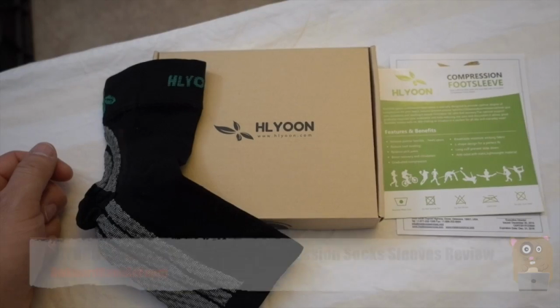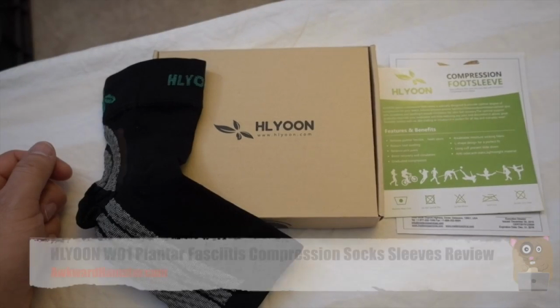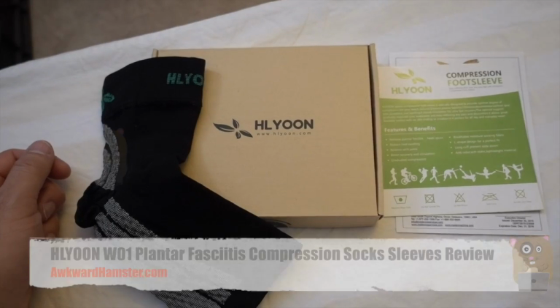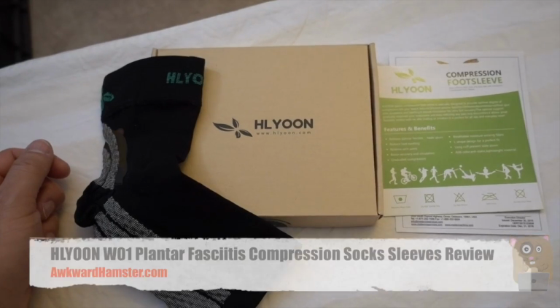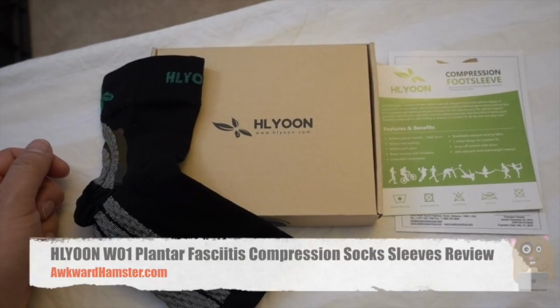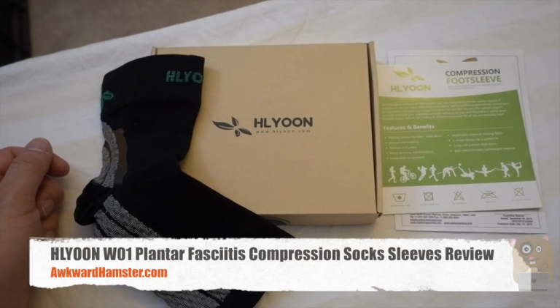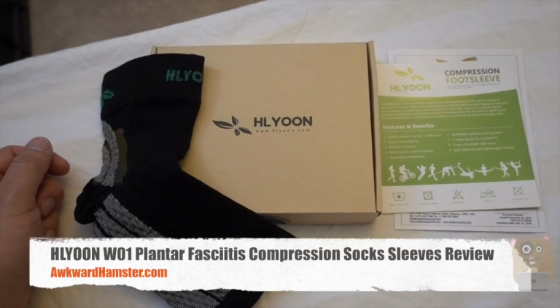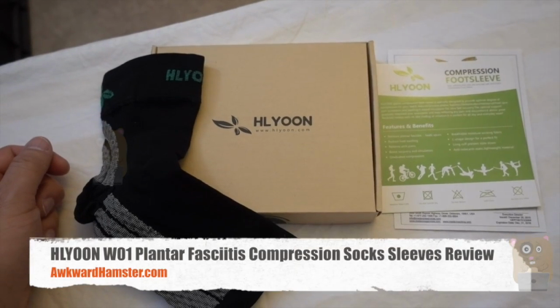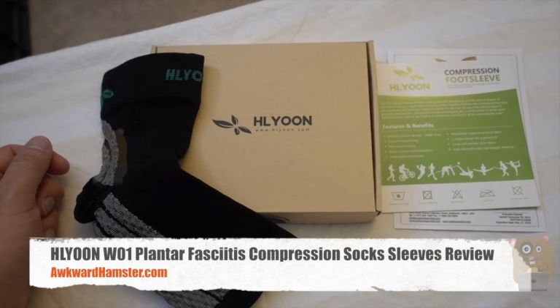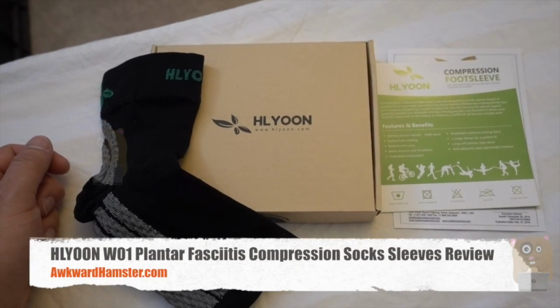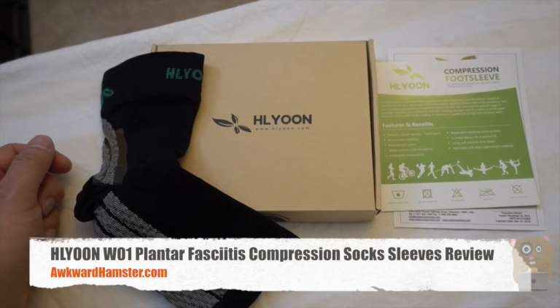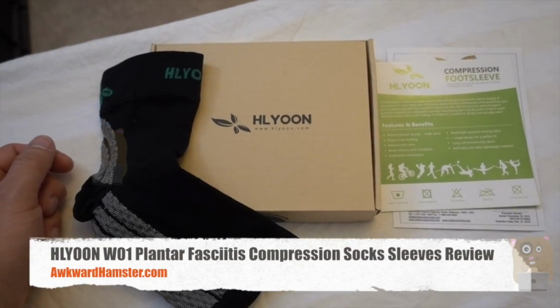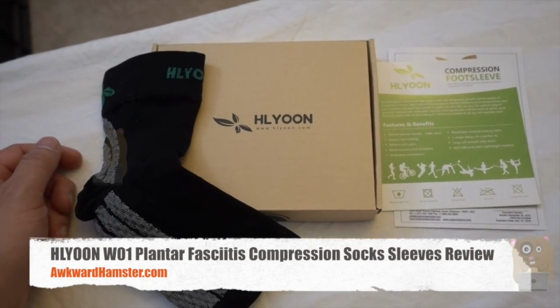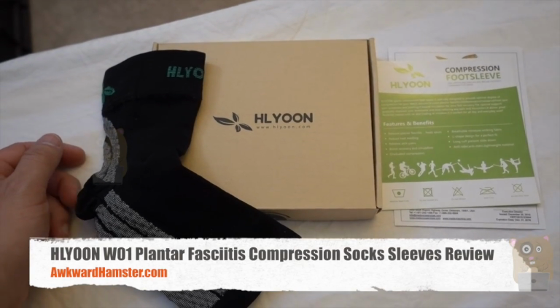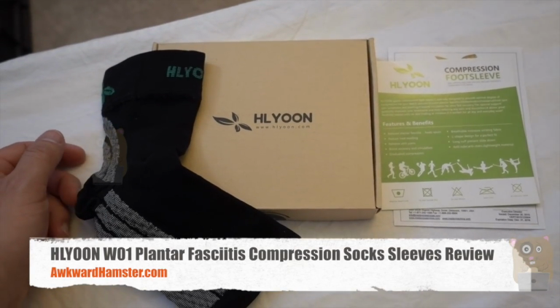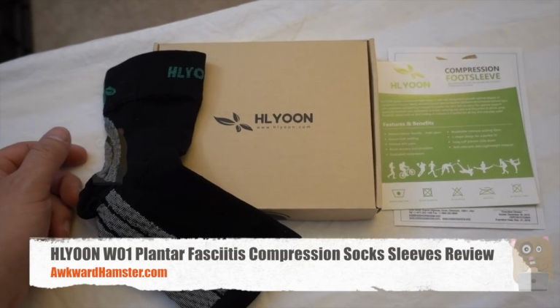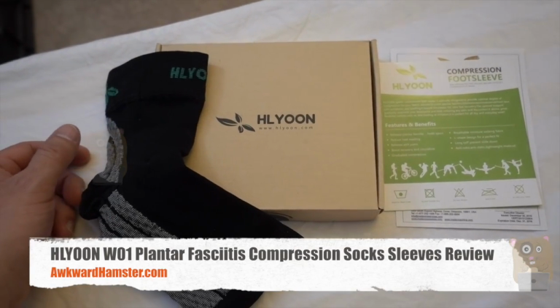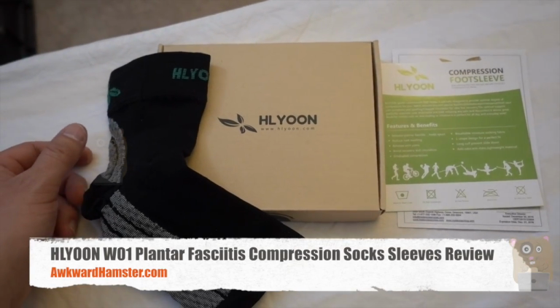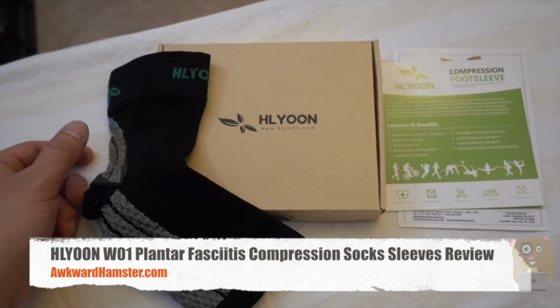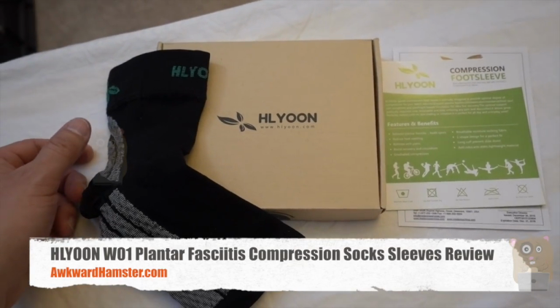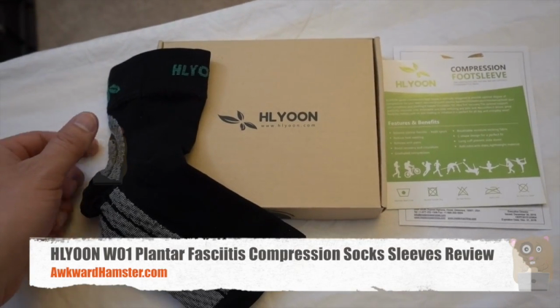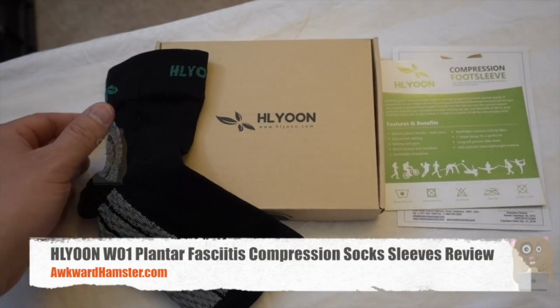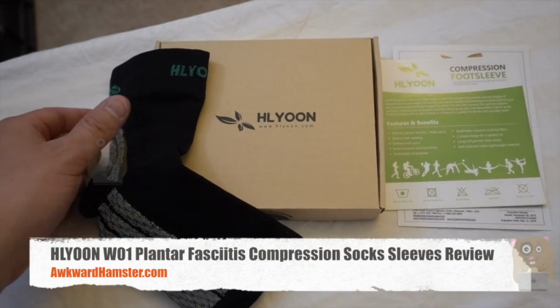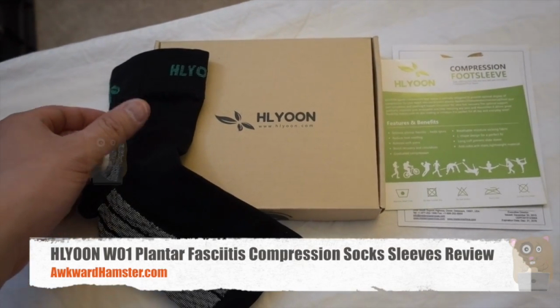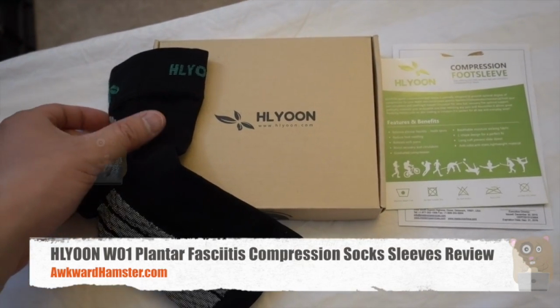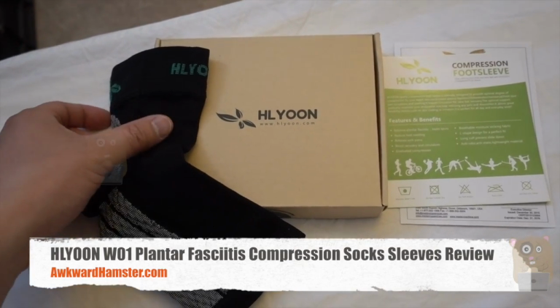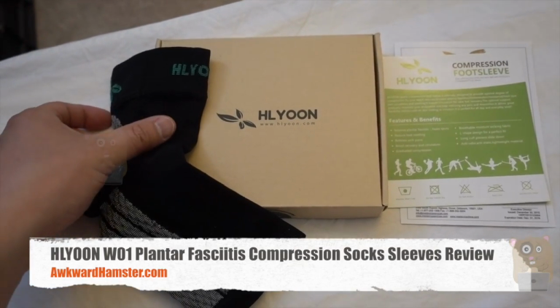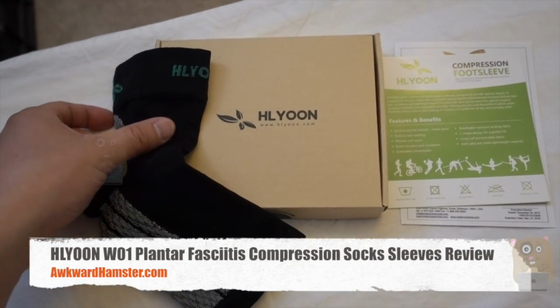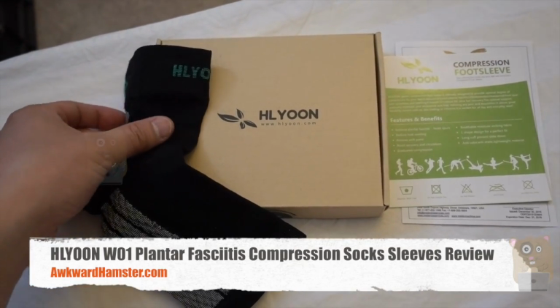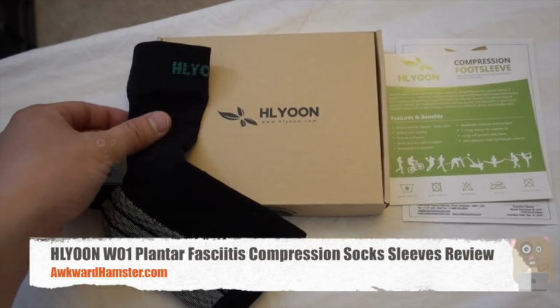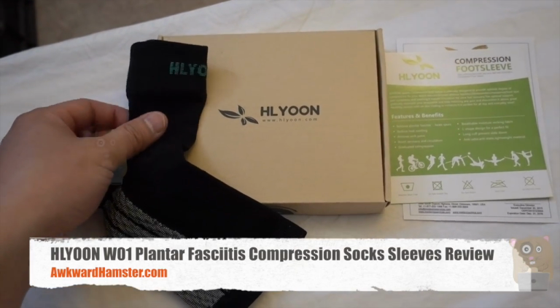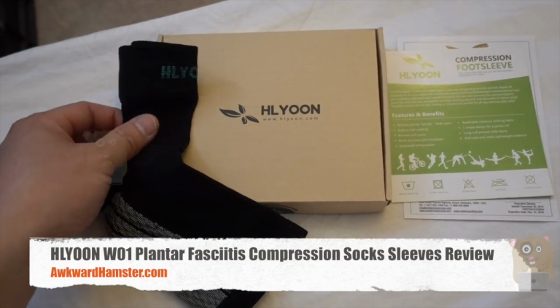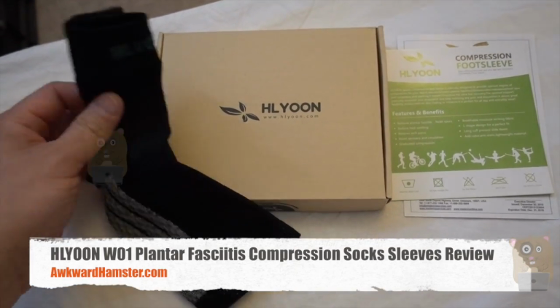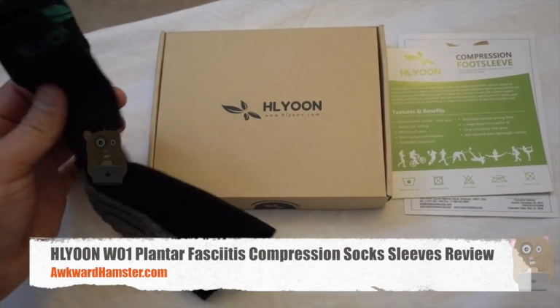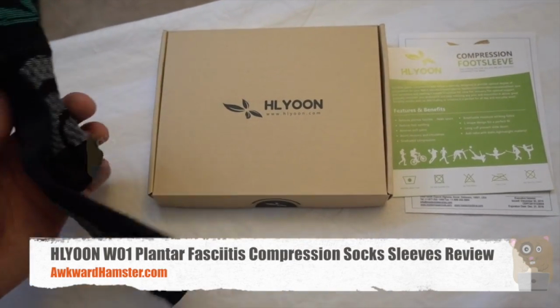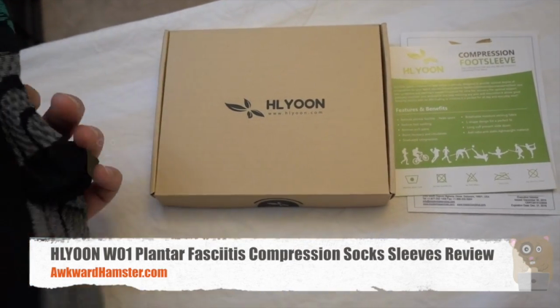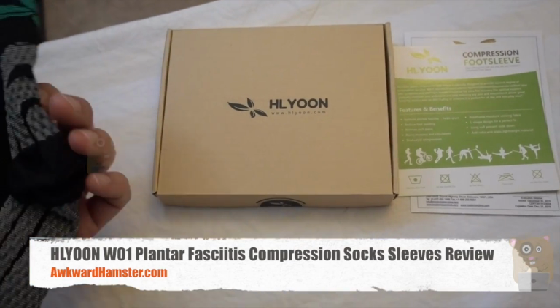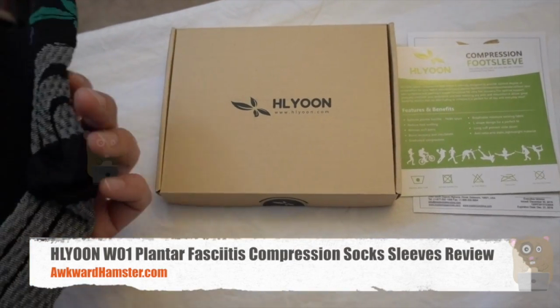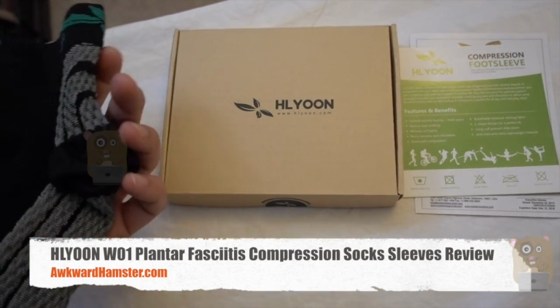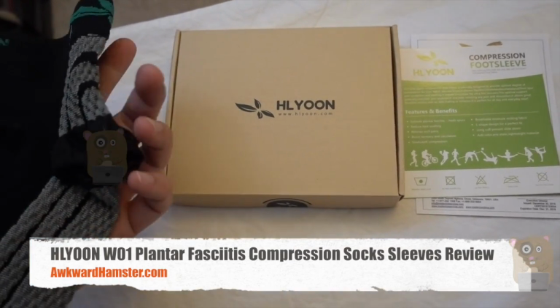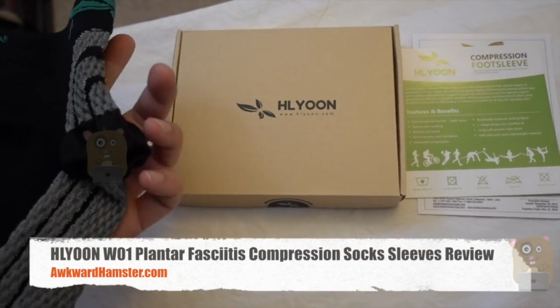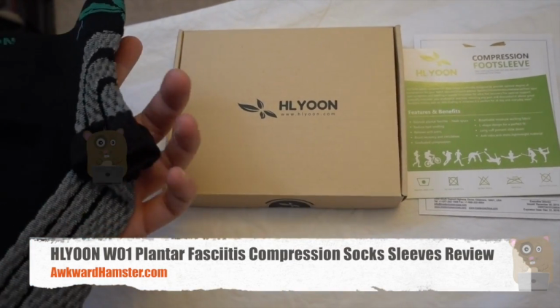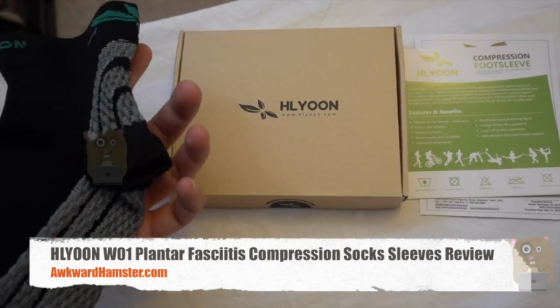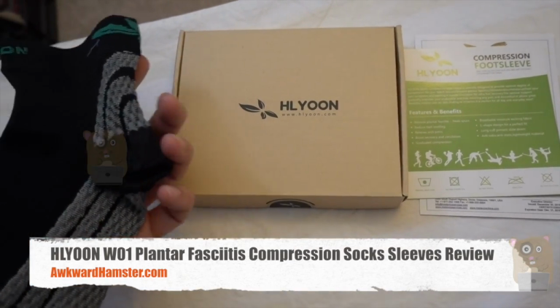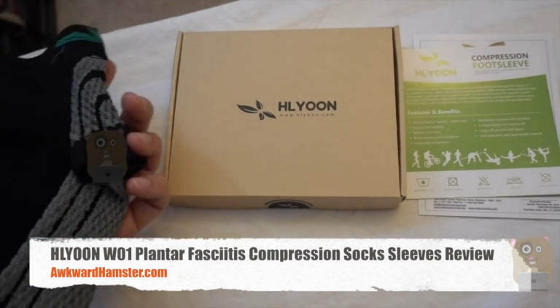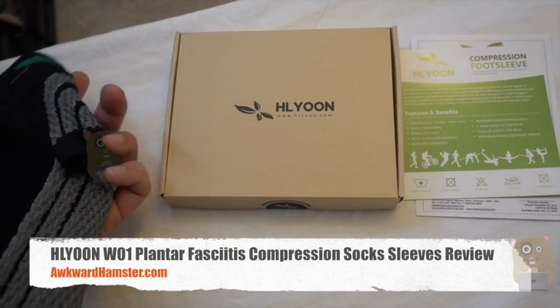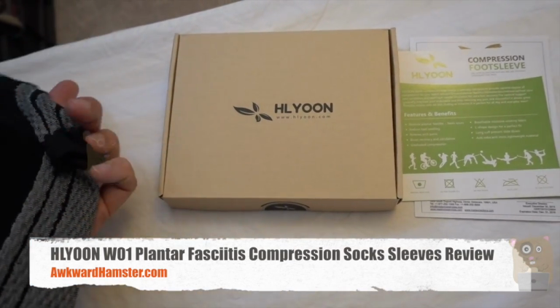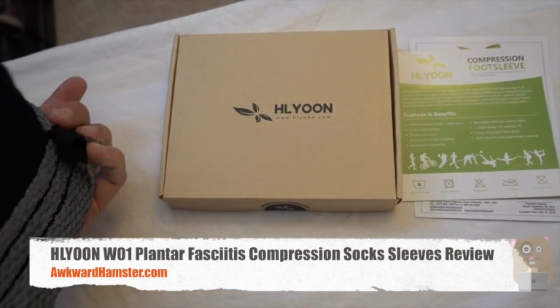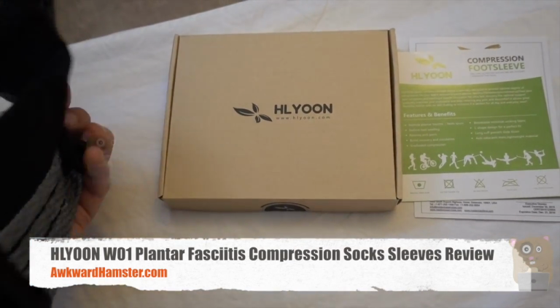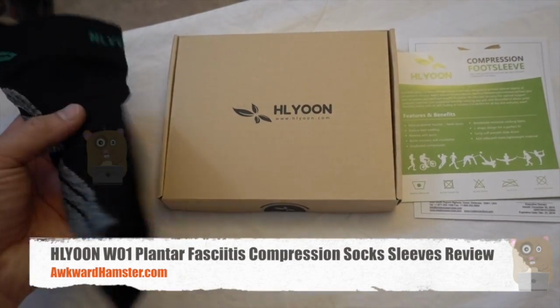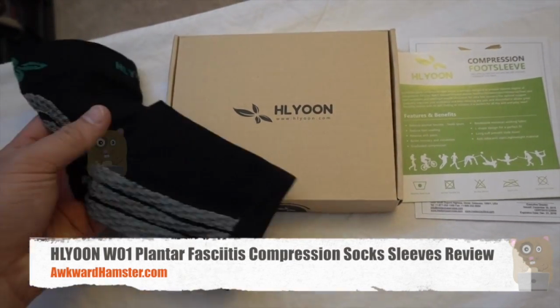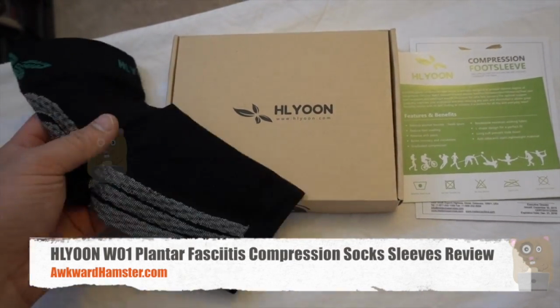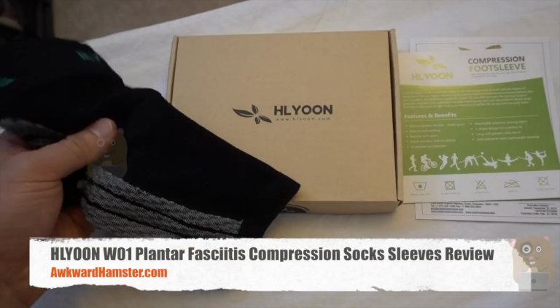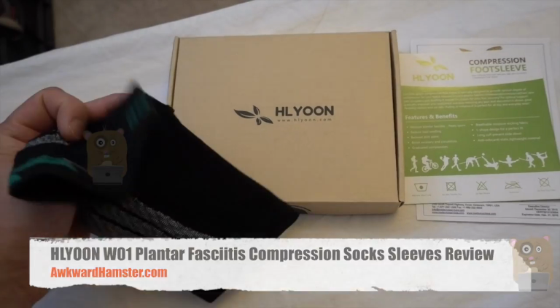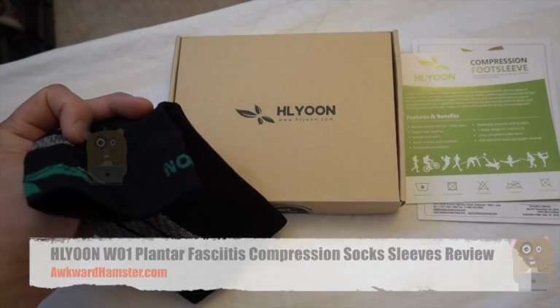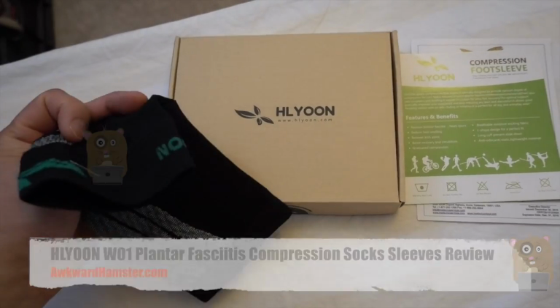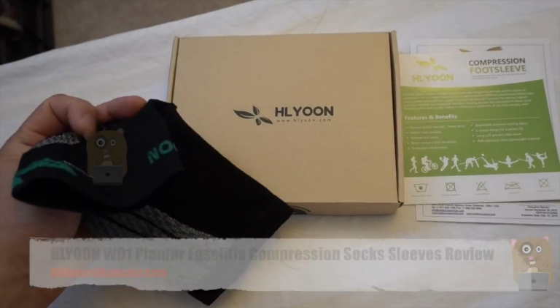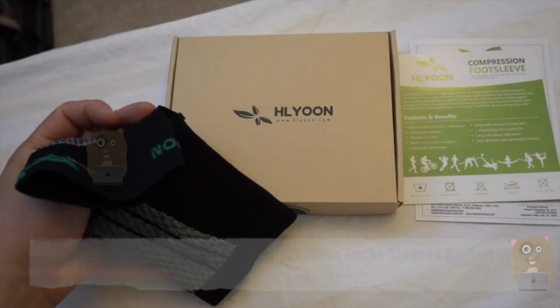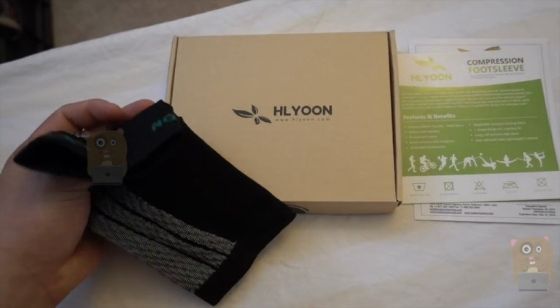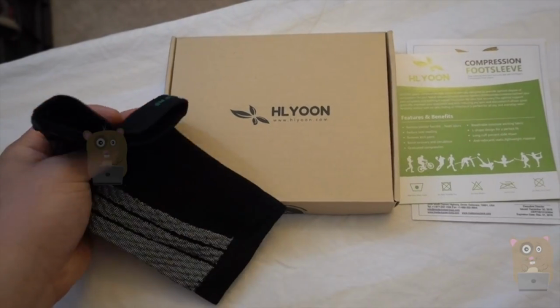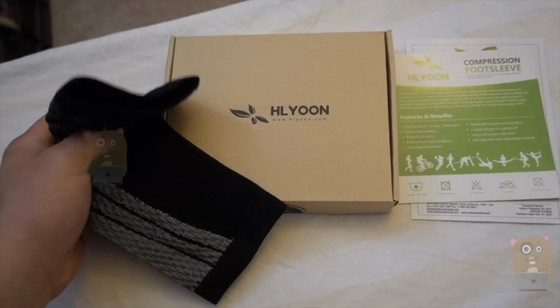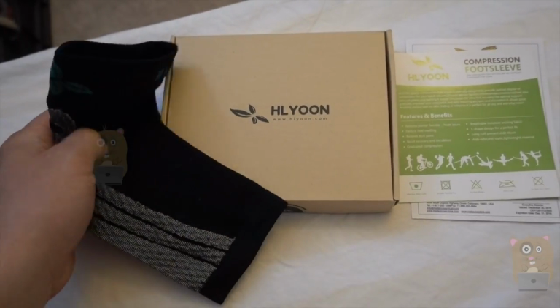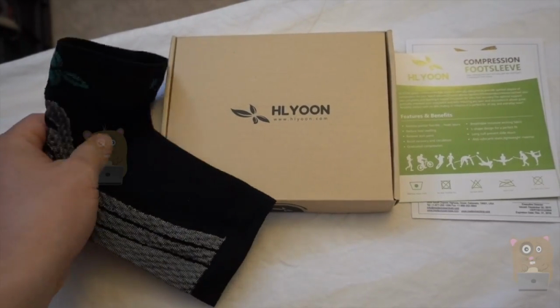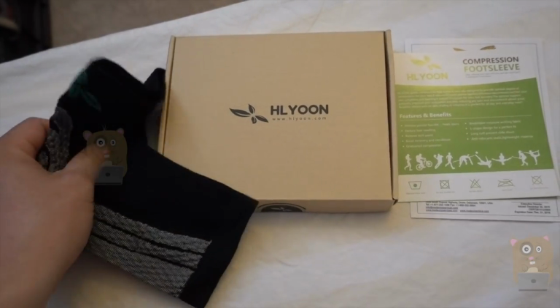Hi, welcome to our Hamster. Today I'll be reviewing this high long ankle compression sleeve. This costs just under $17 off Amazon.